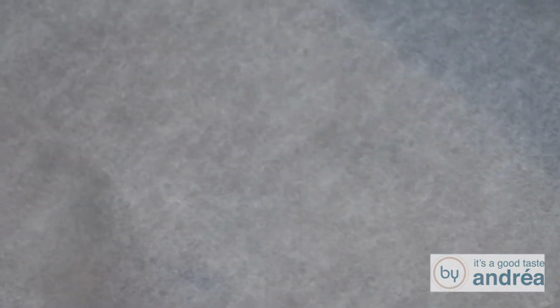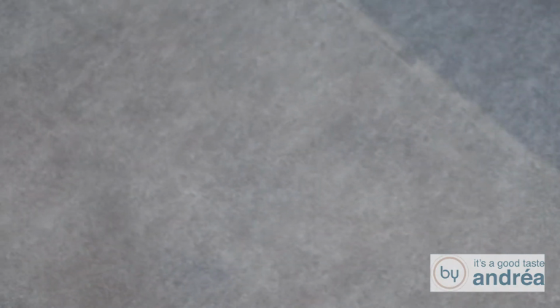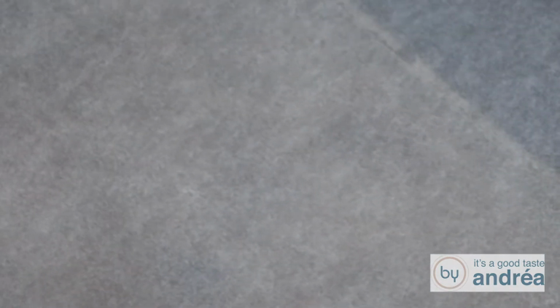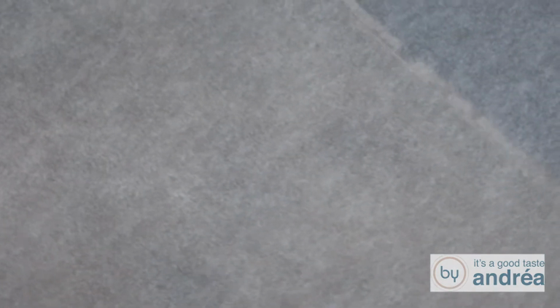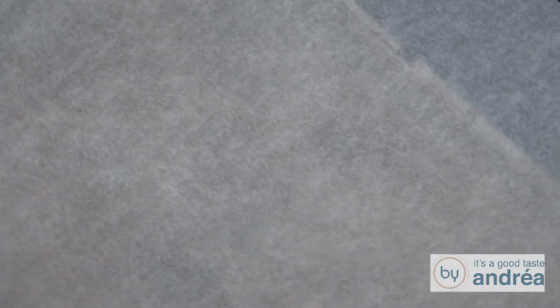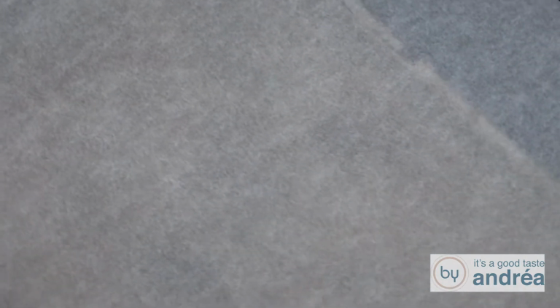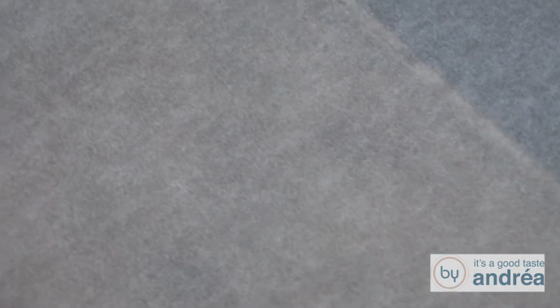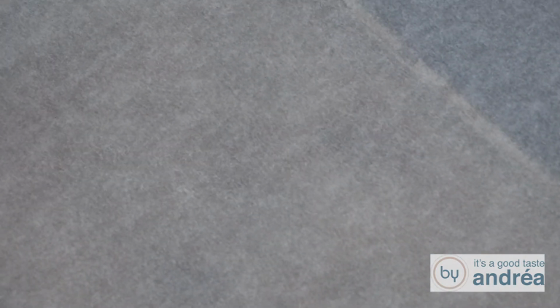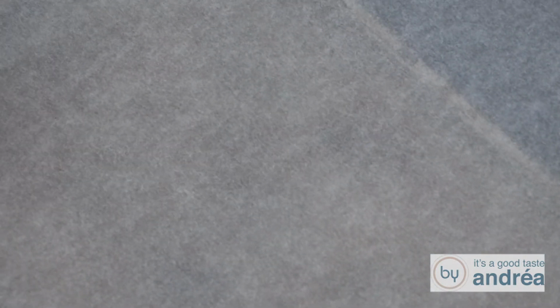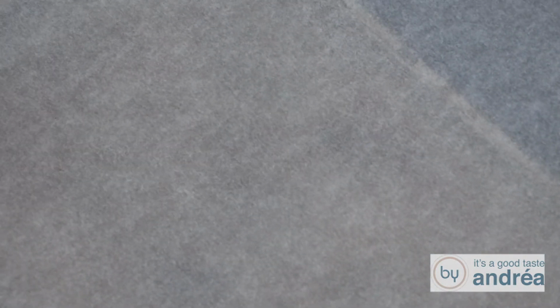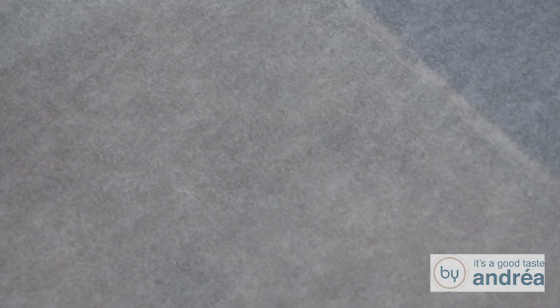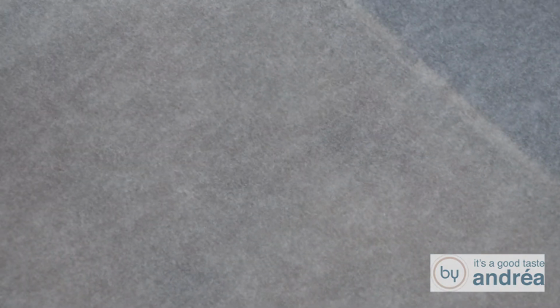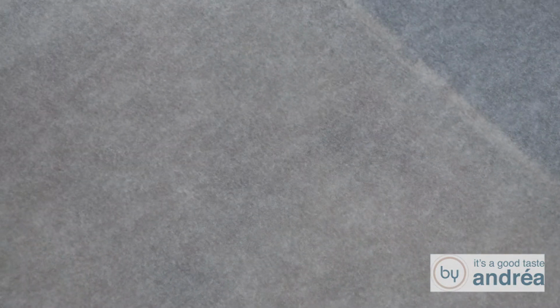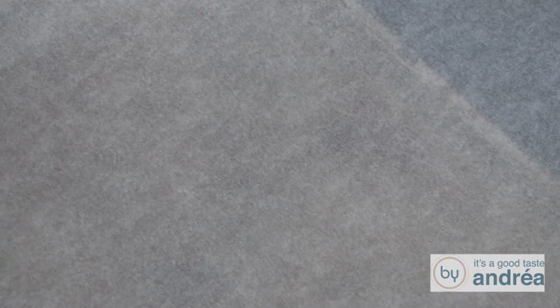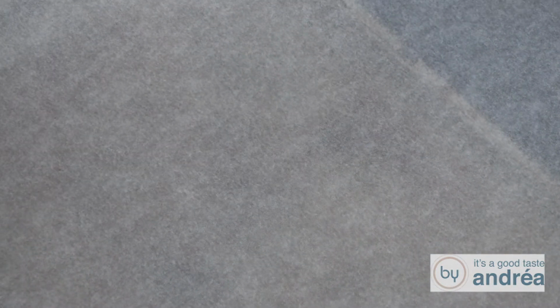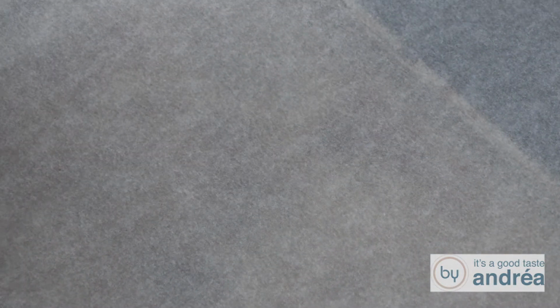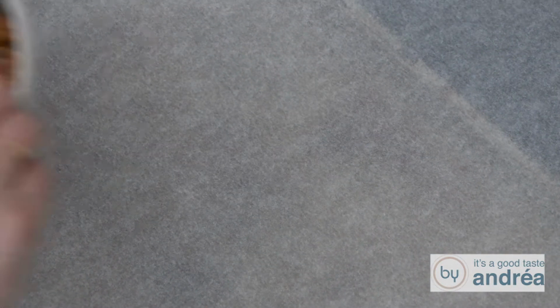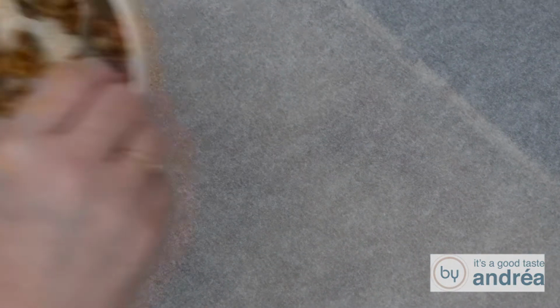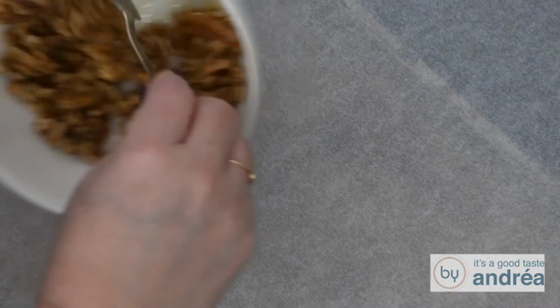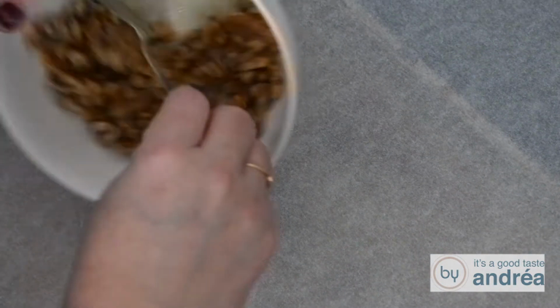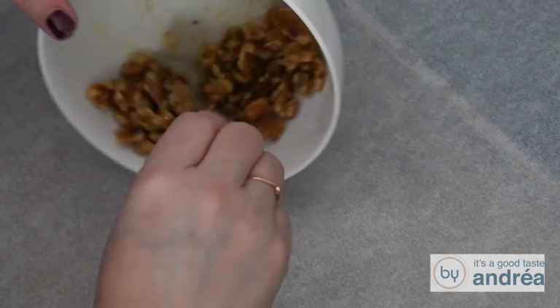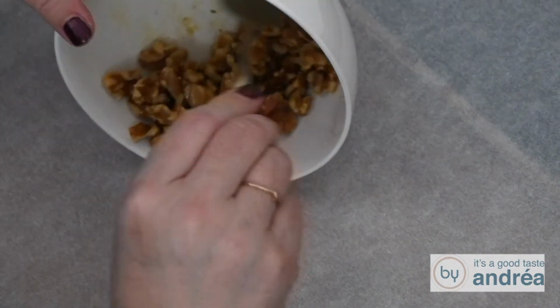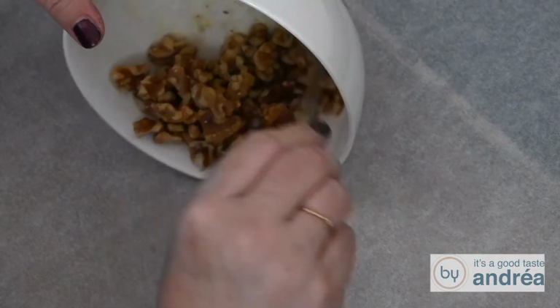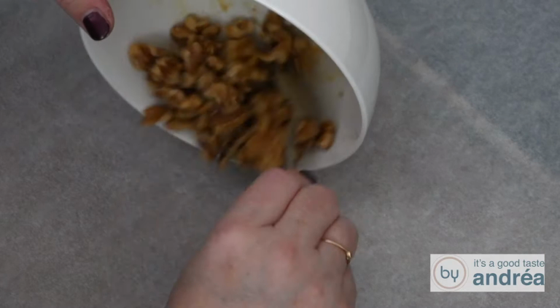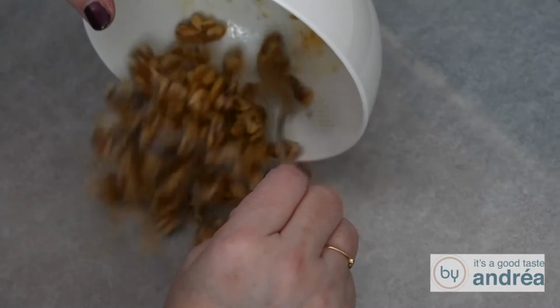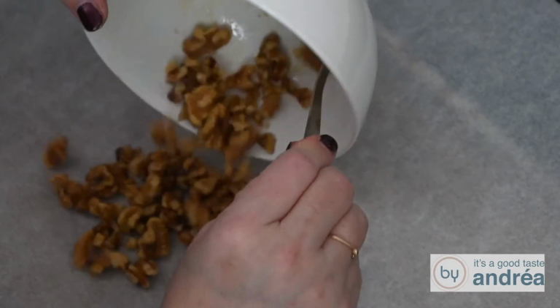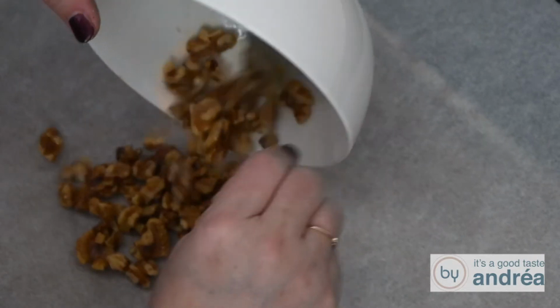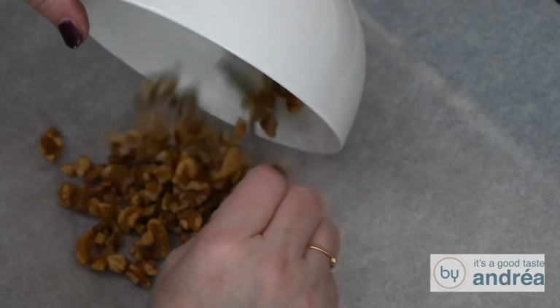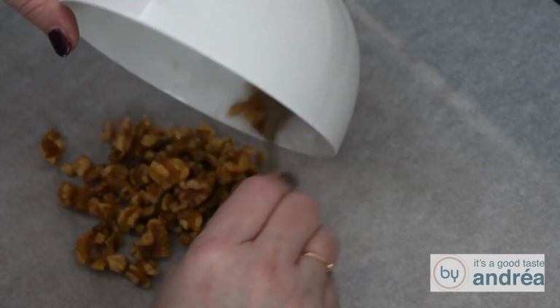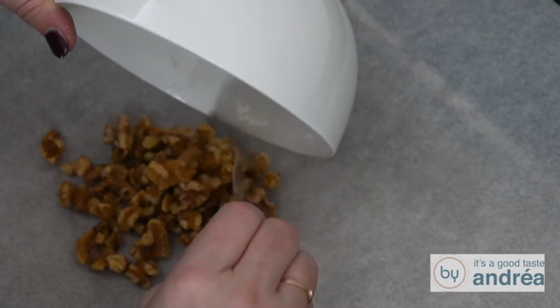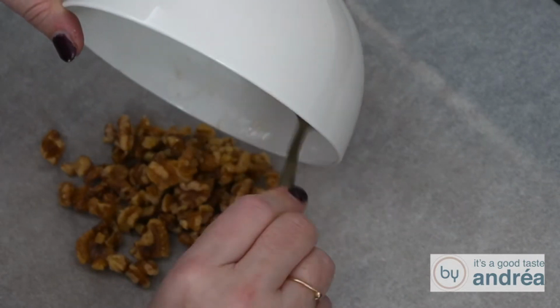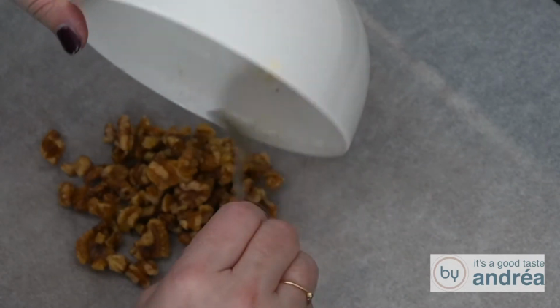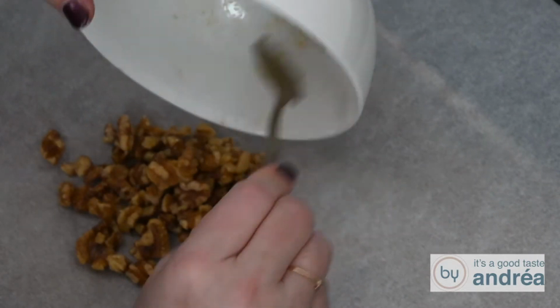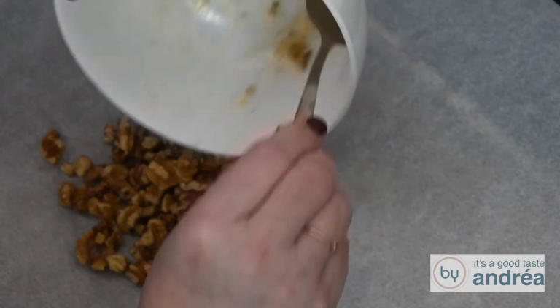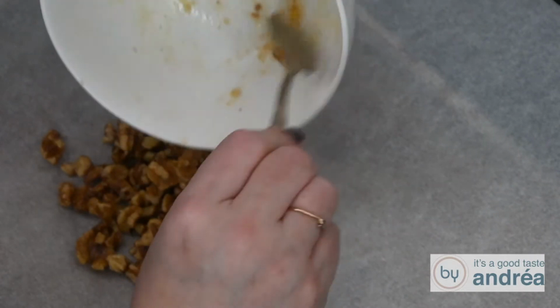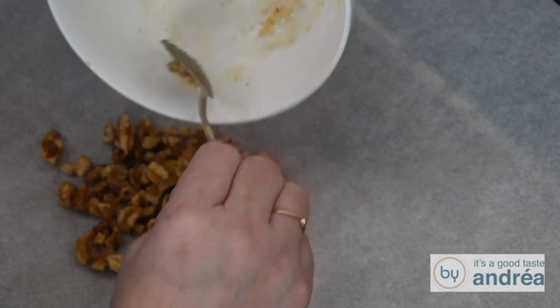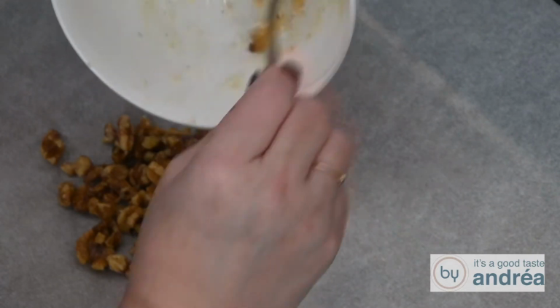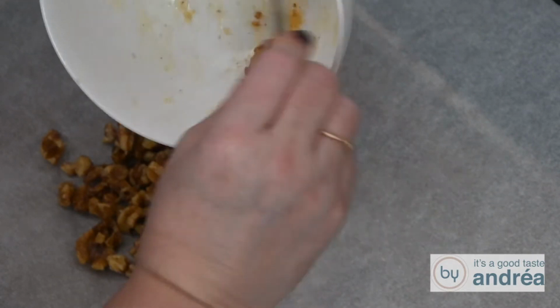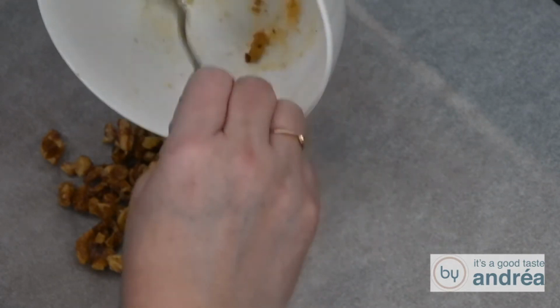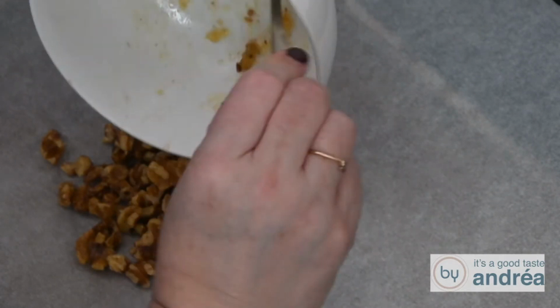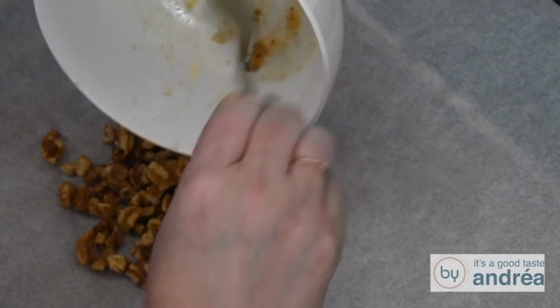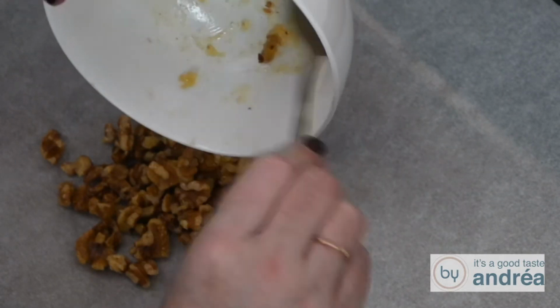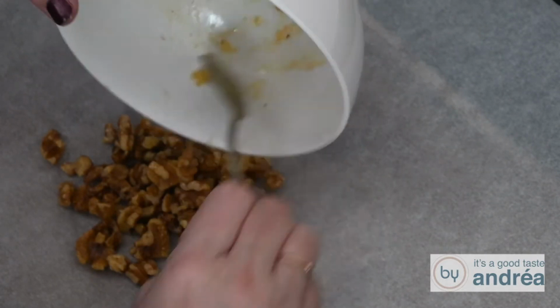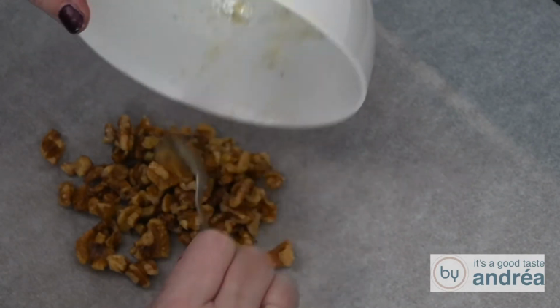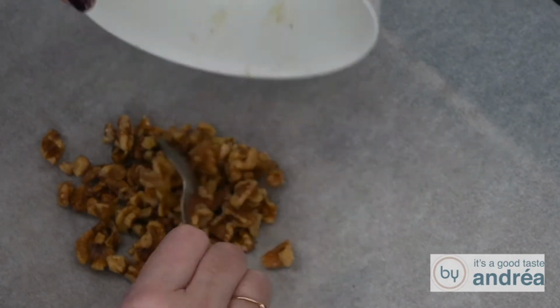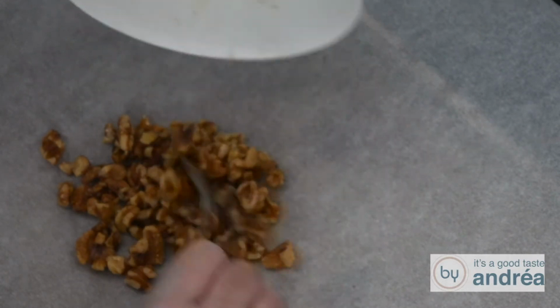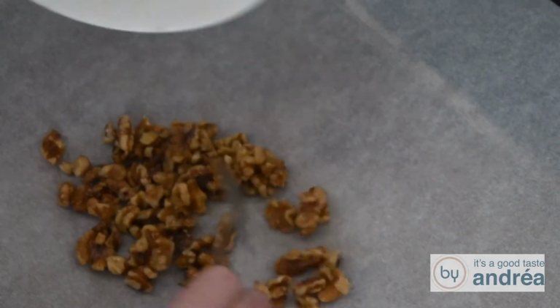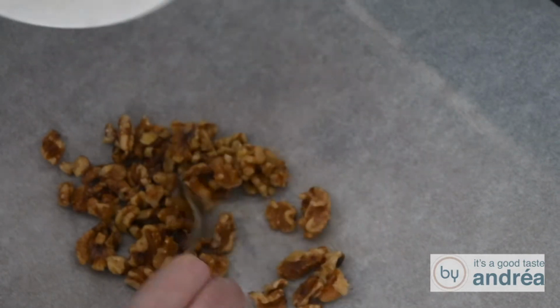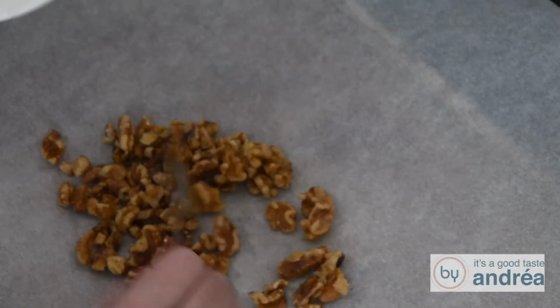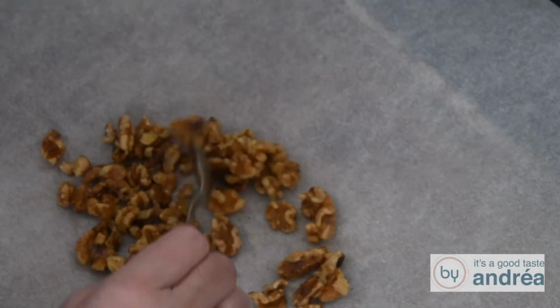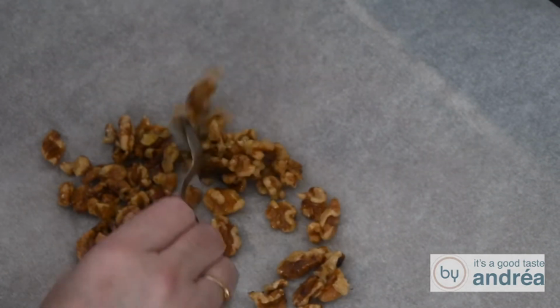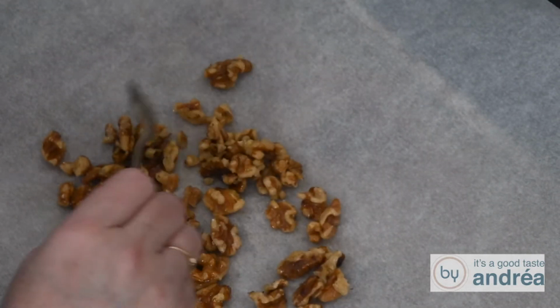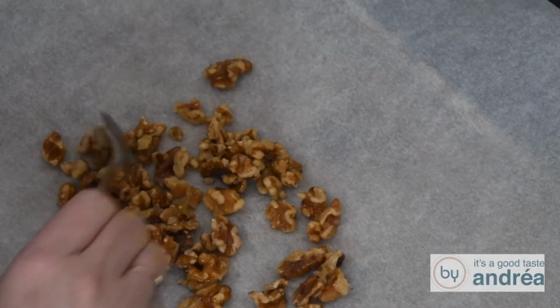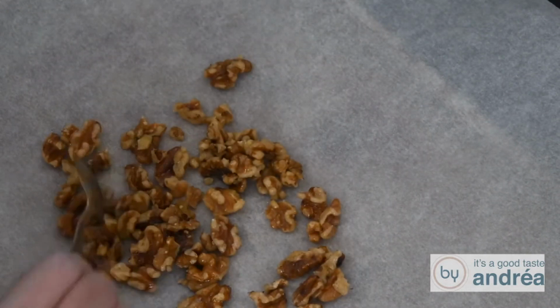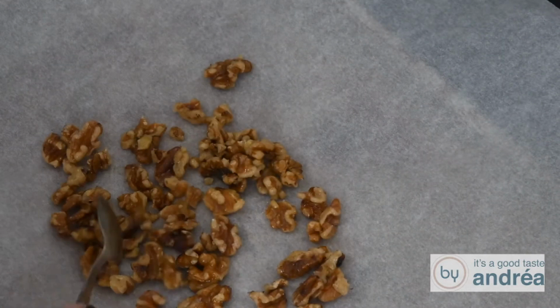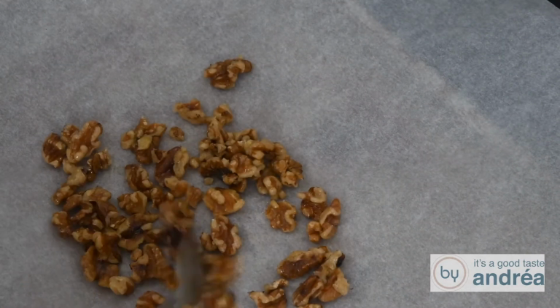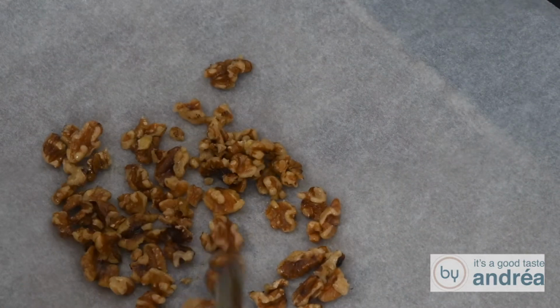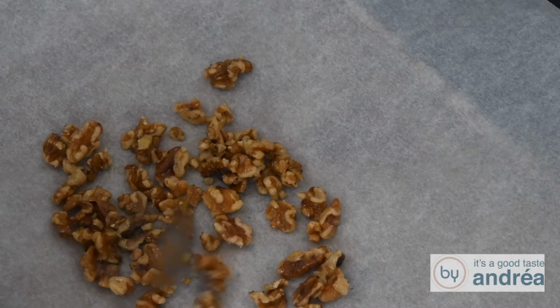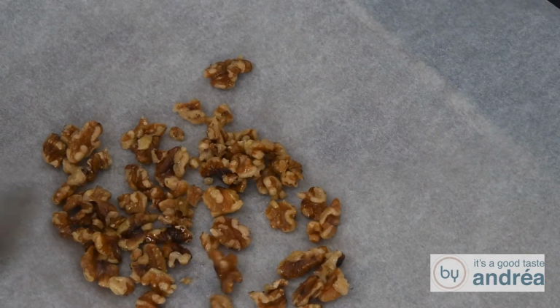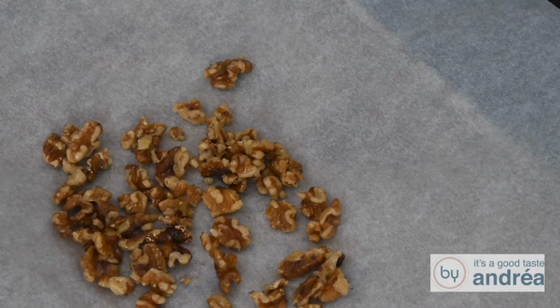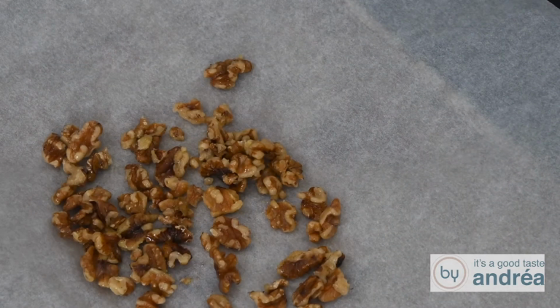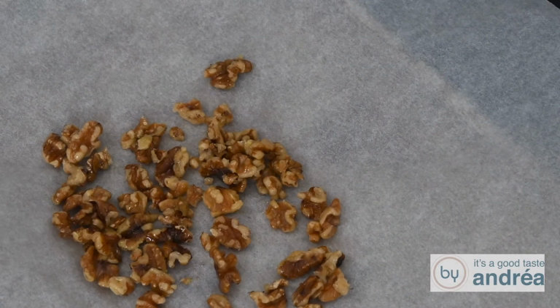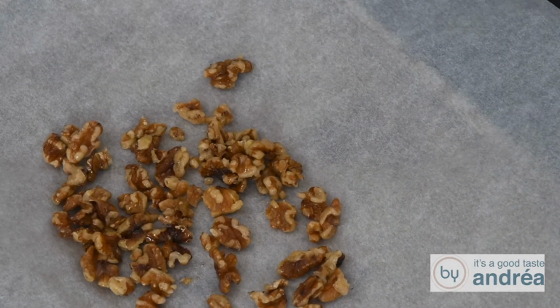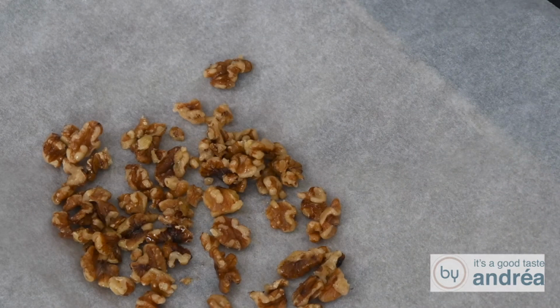Spread them on a baking plate and leave them in the oven to bake until they're crunchy, in about 10 minutes.